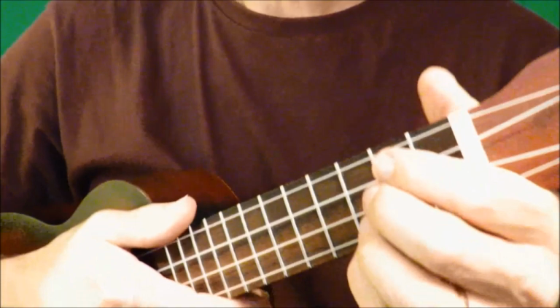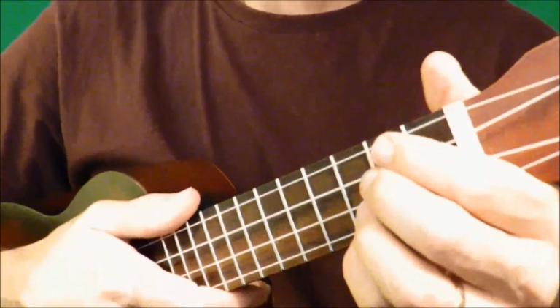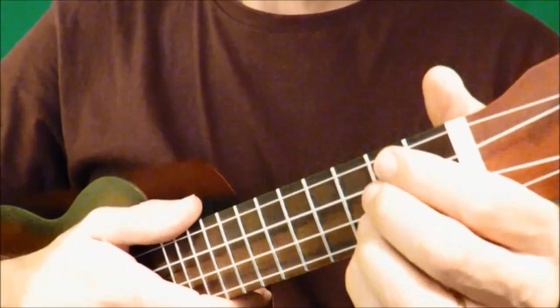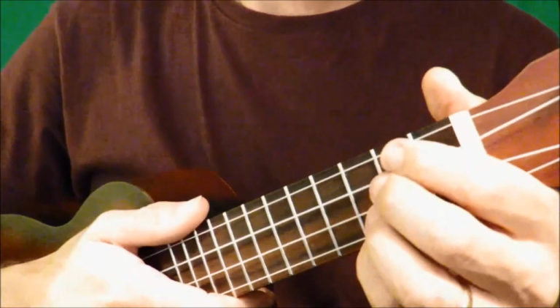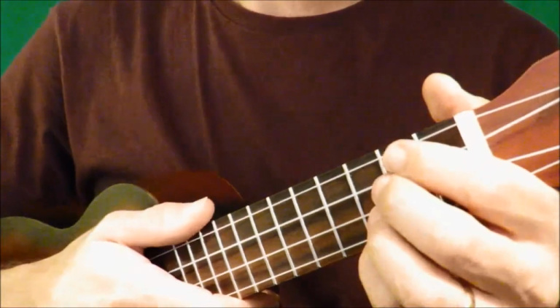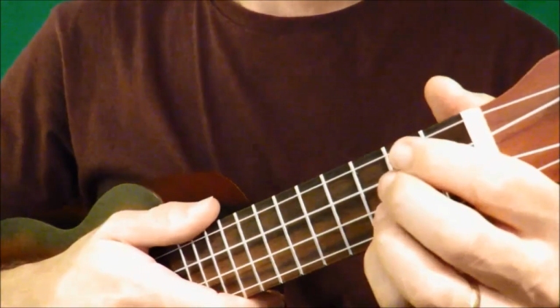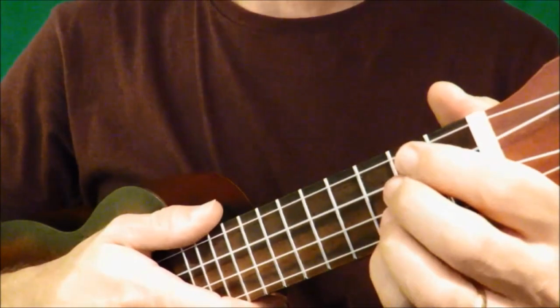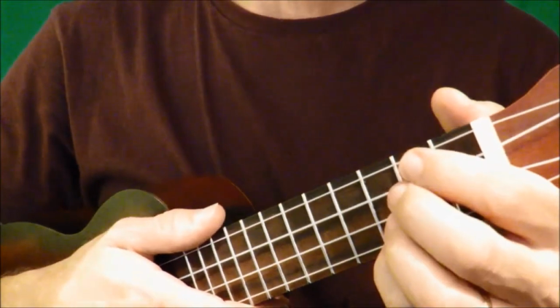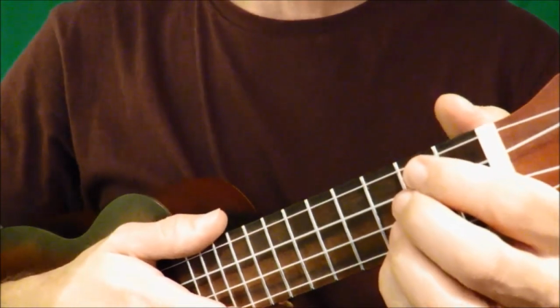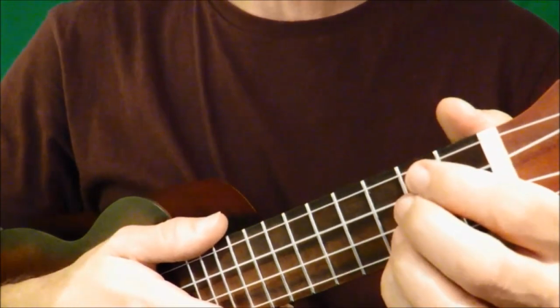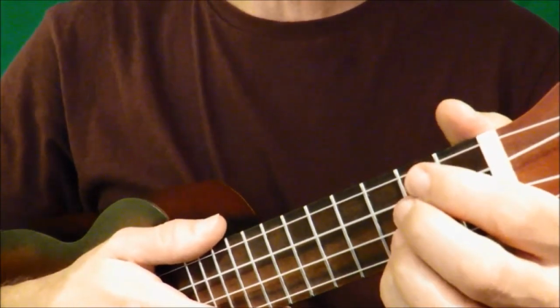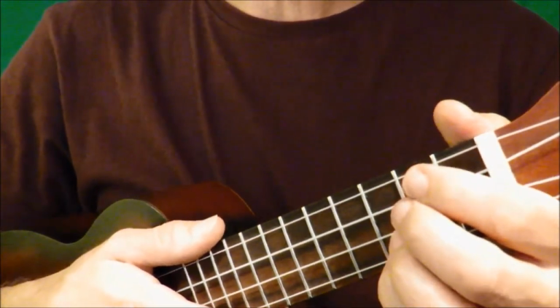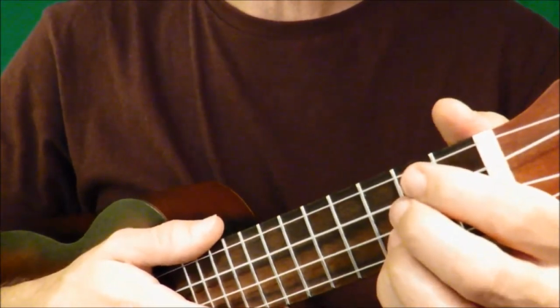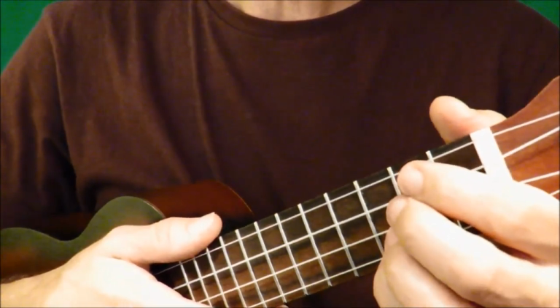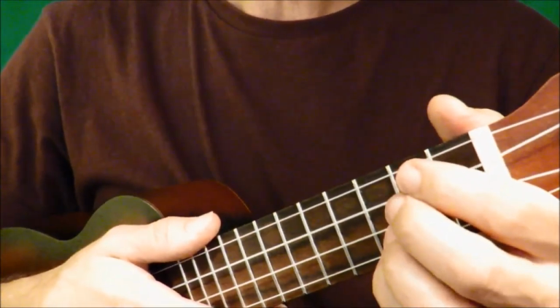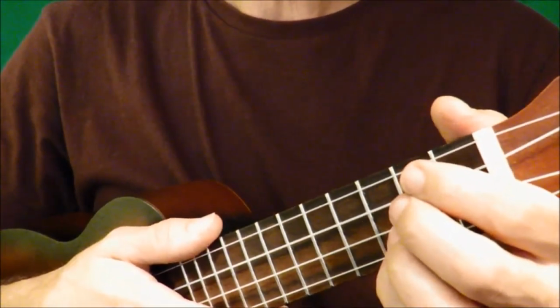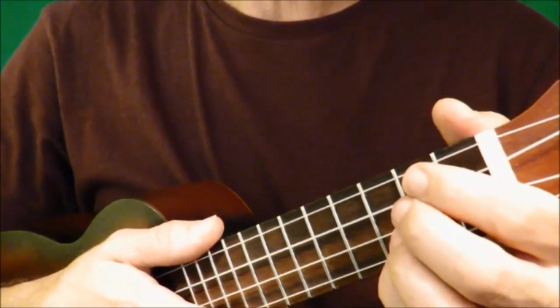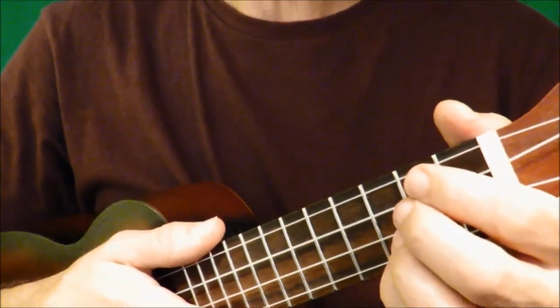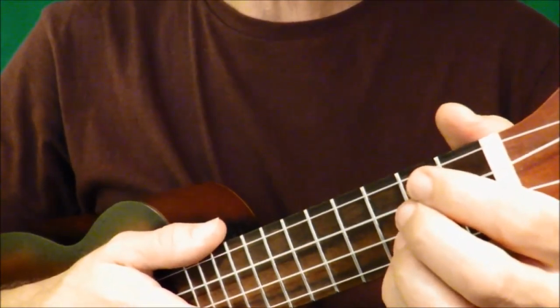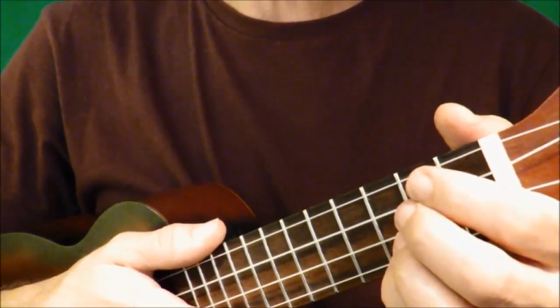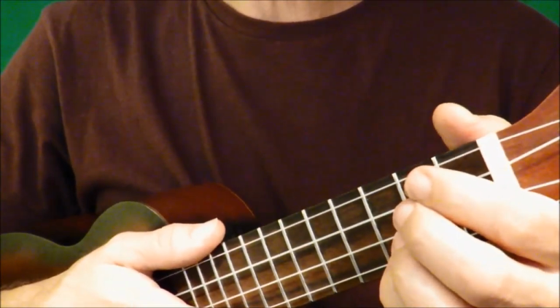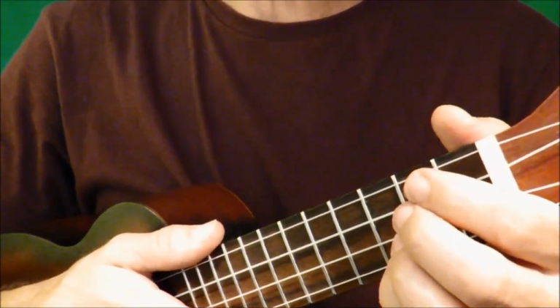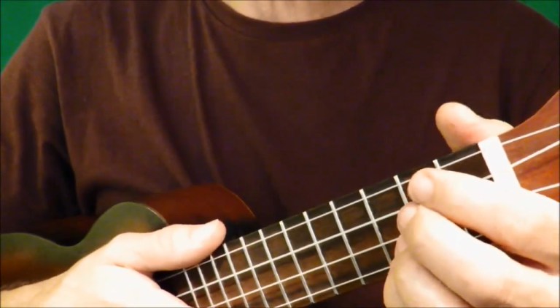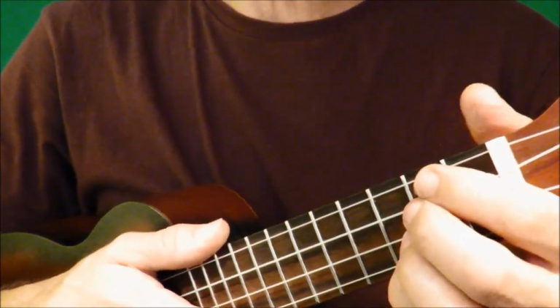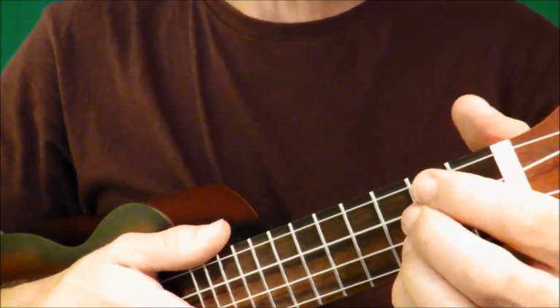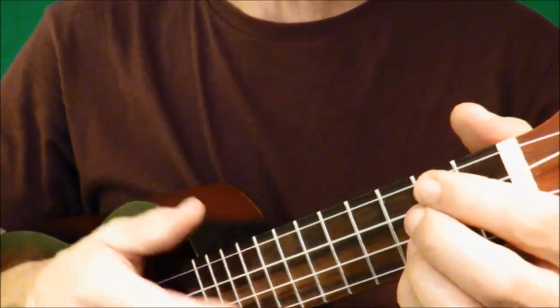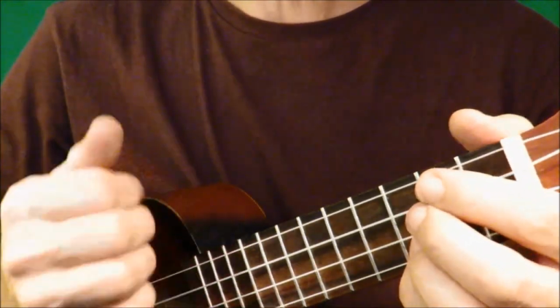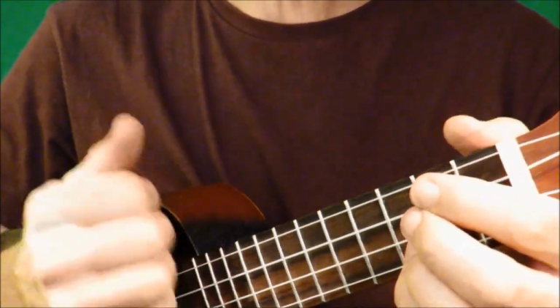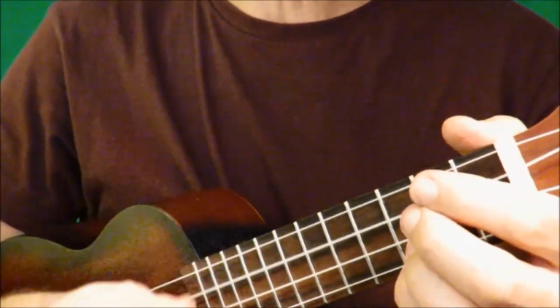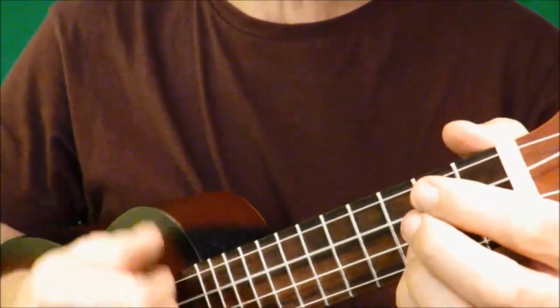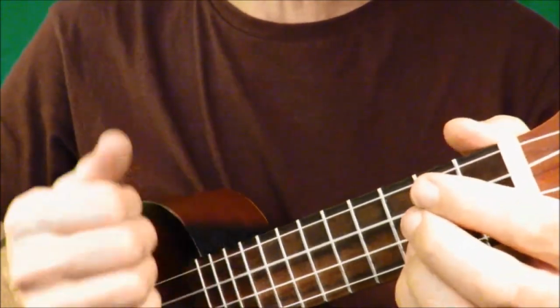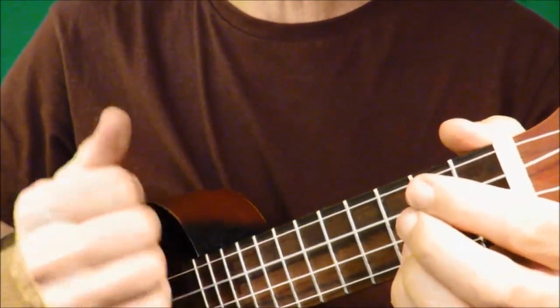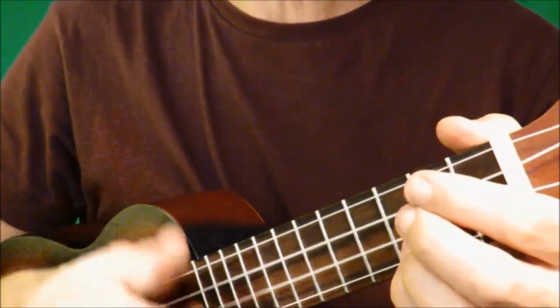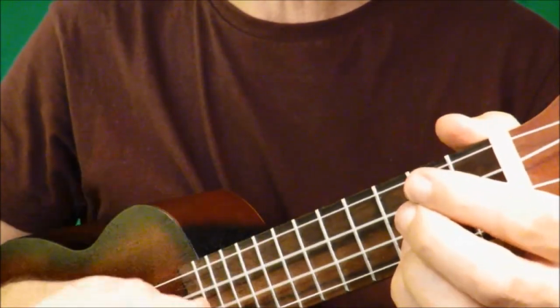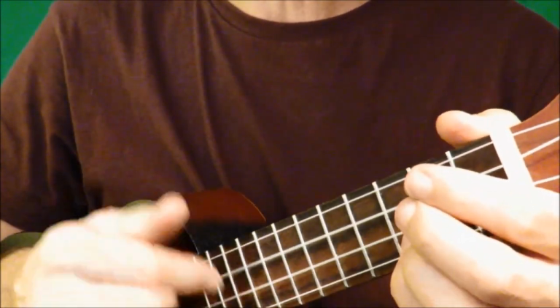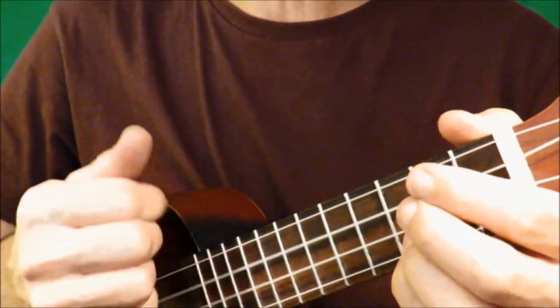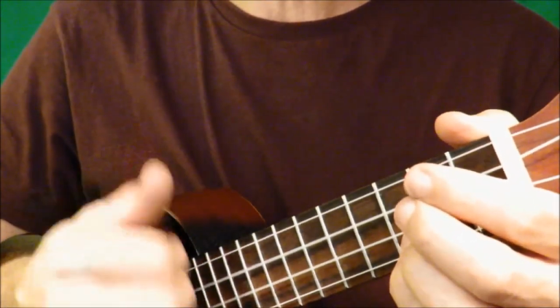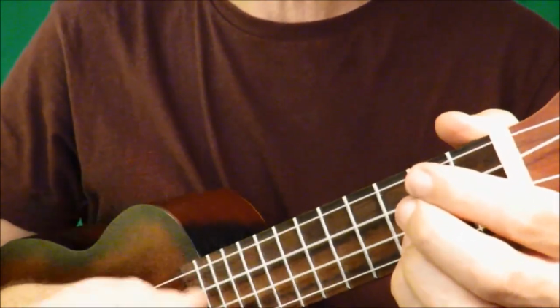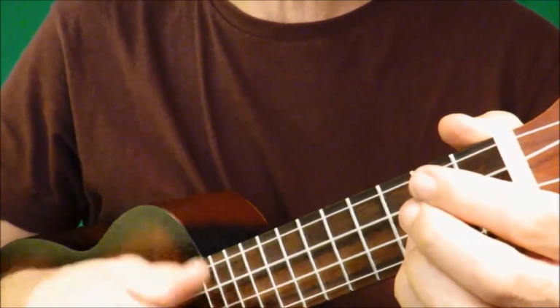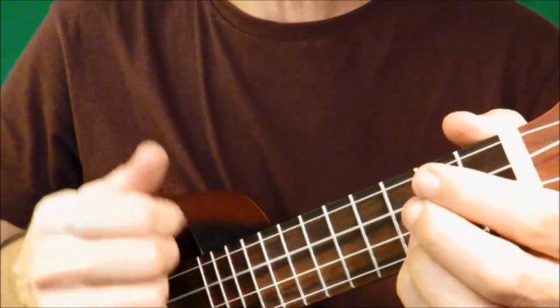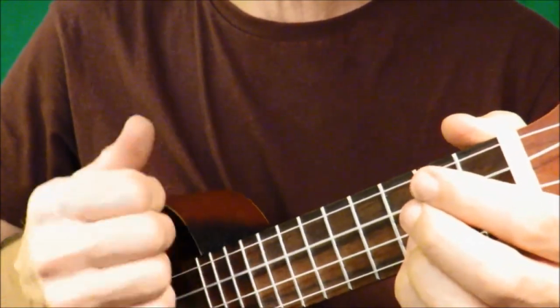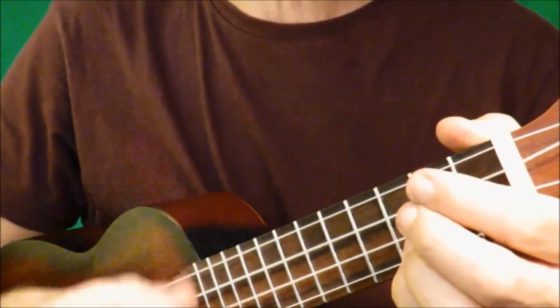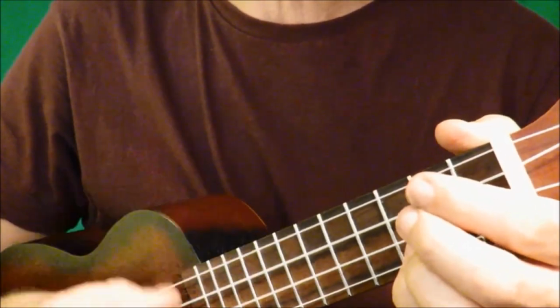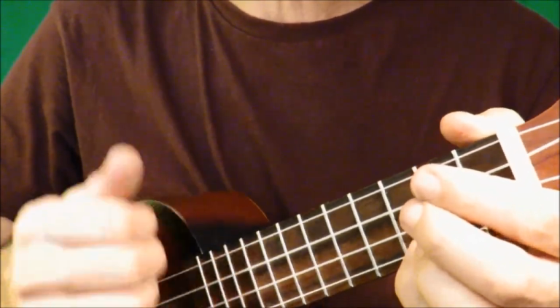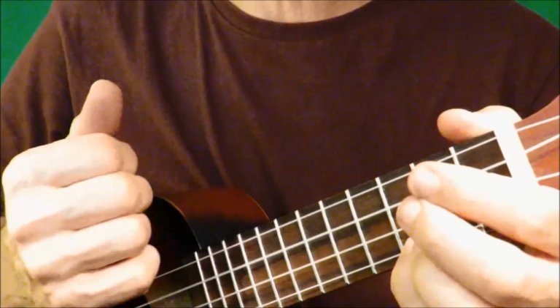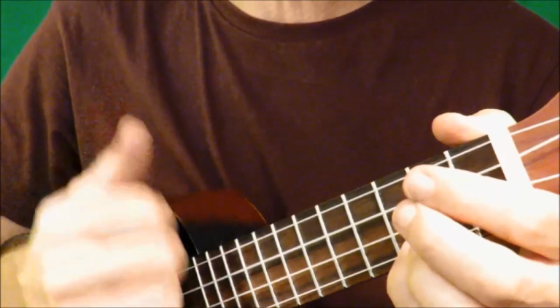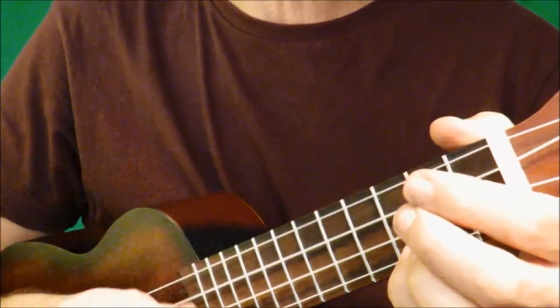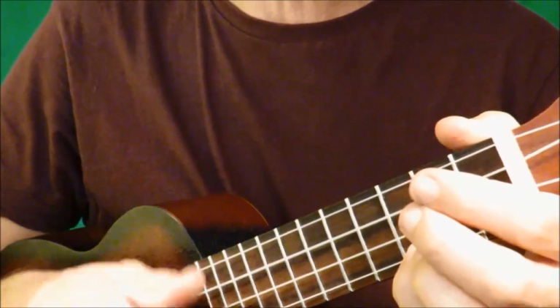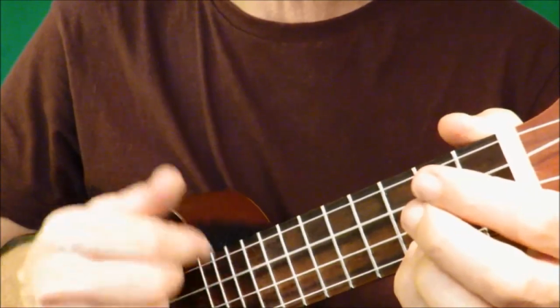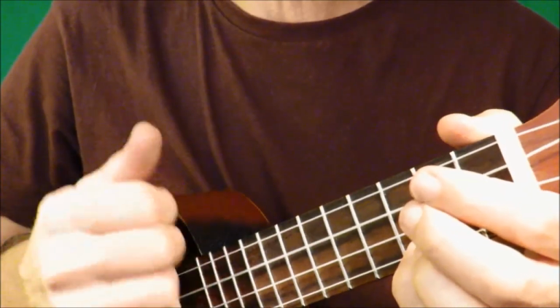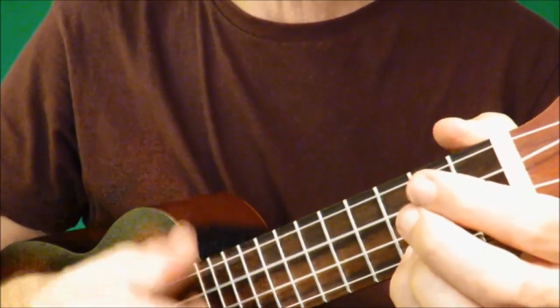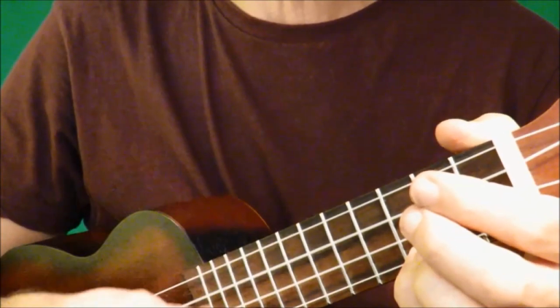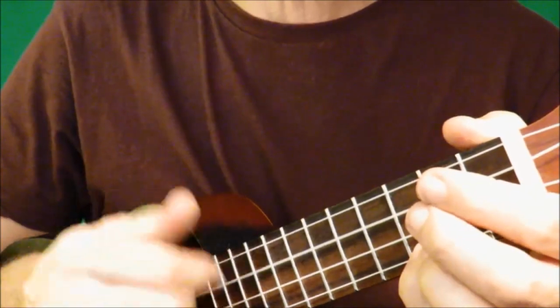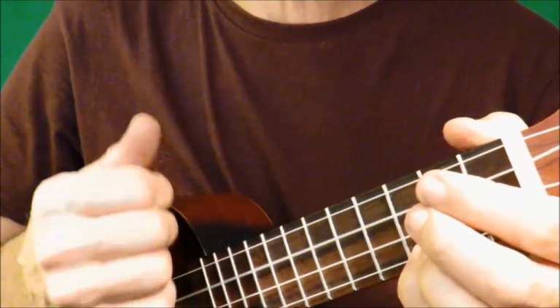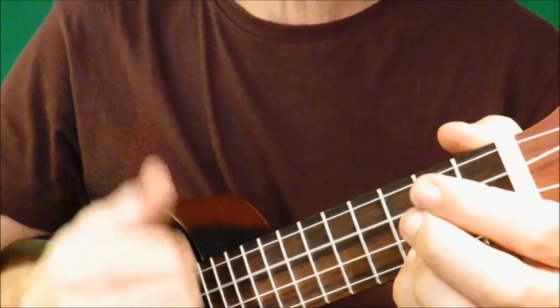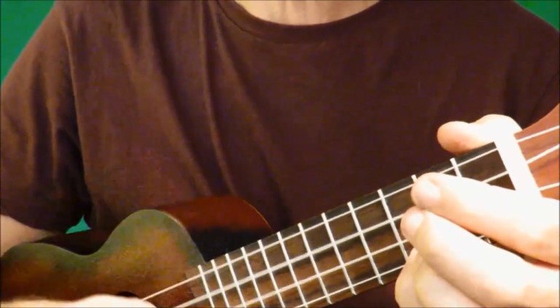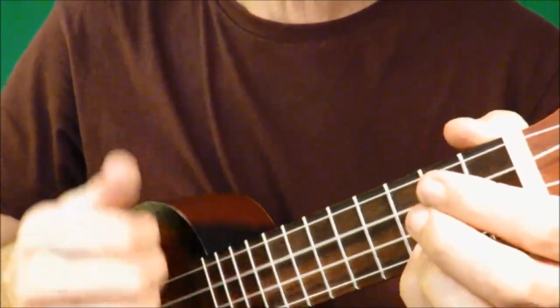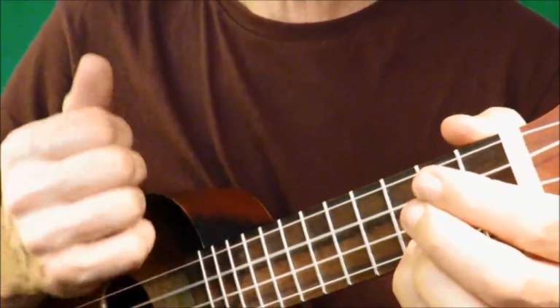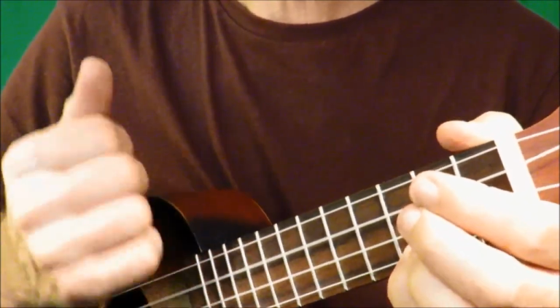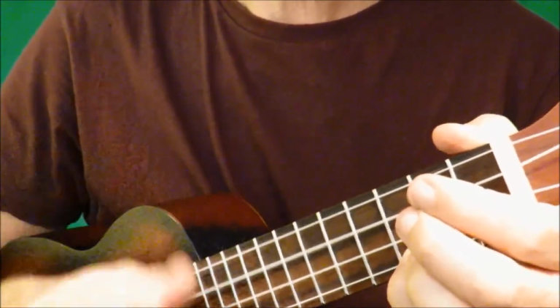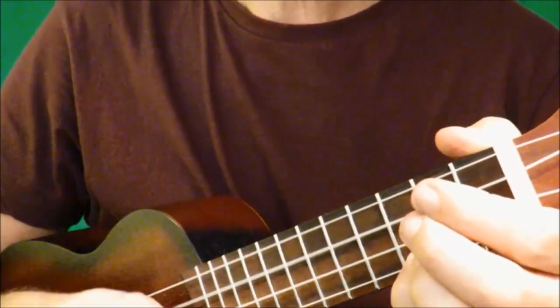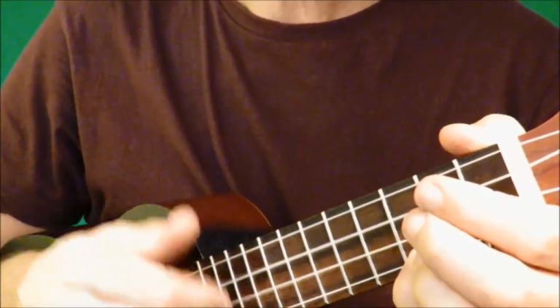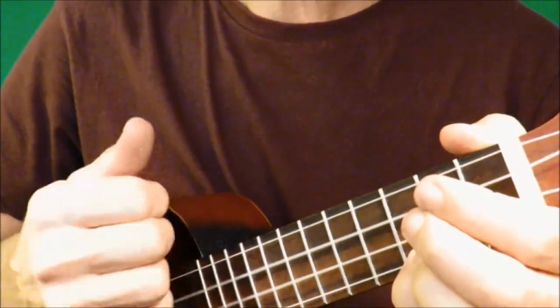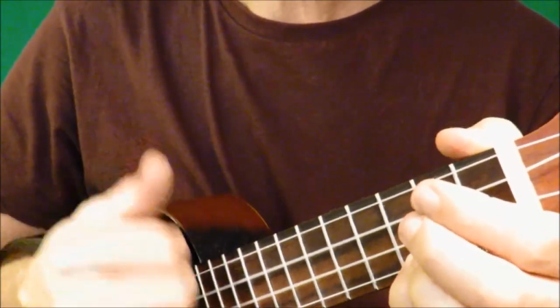So you could try: down, down, up, down, up. Down, down, up, down, up, down, down, up, down, up, down.